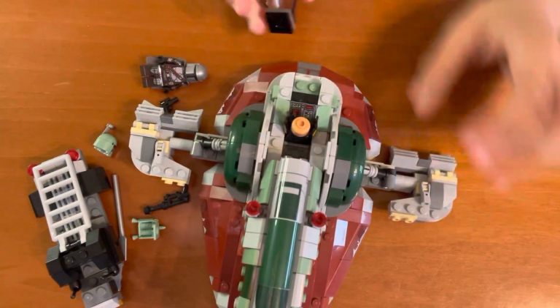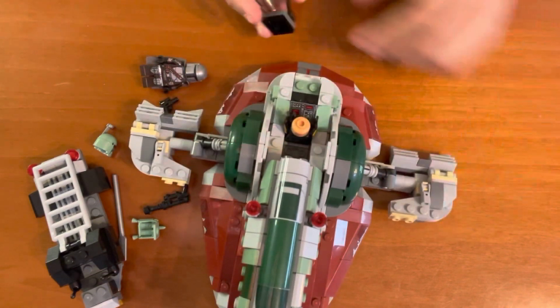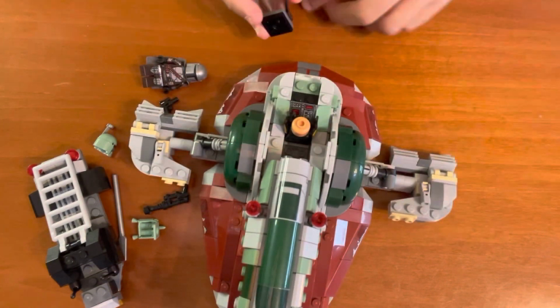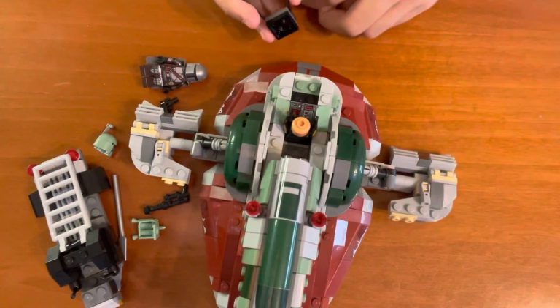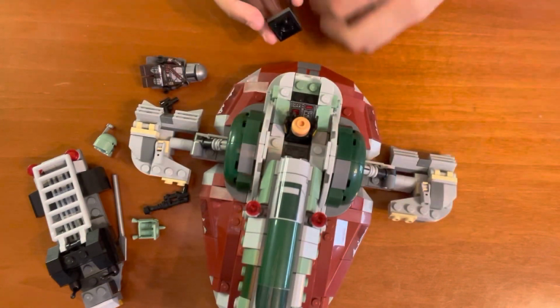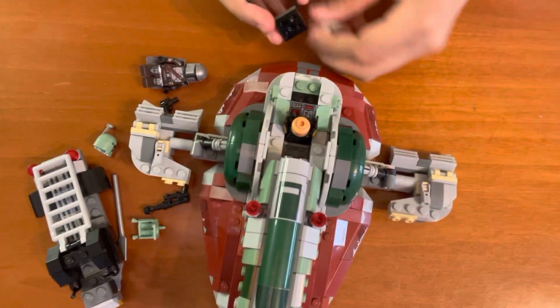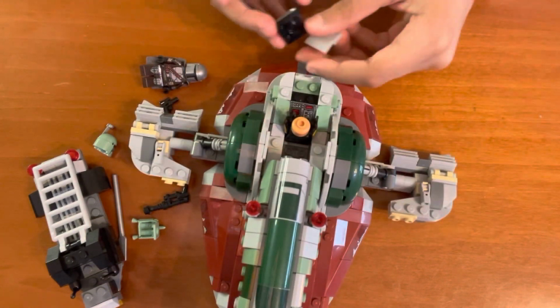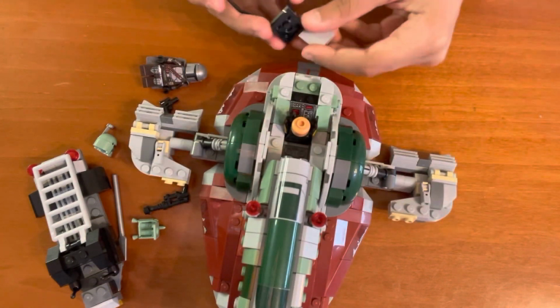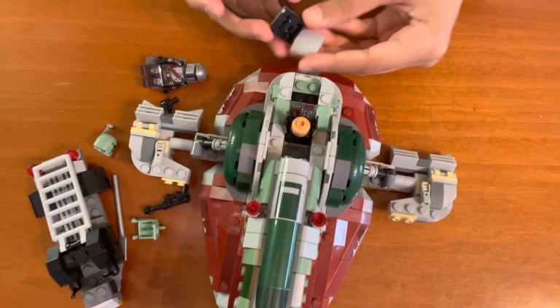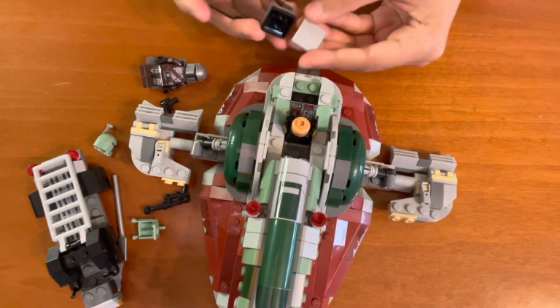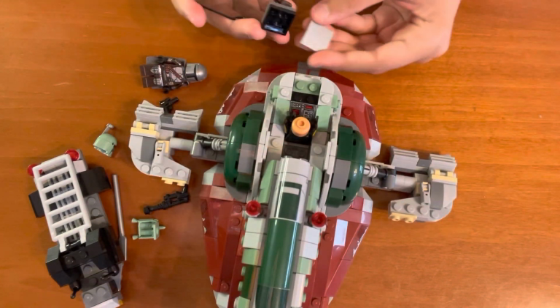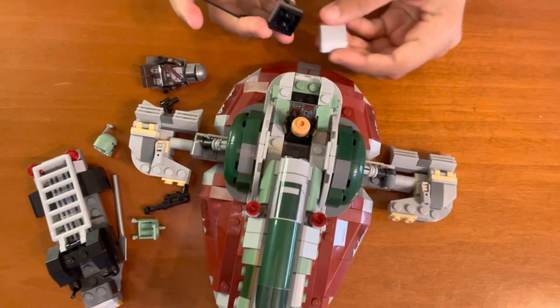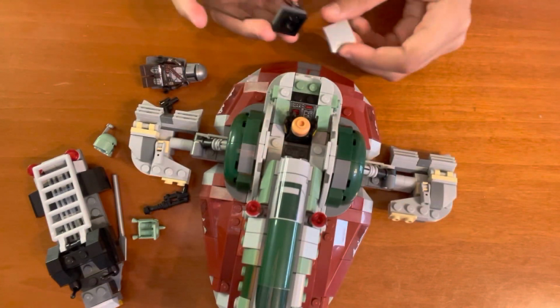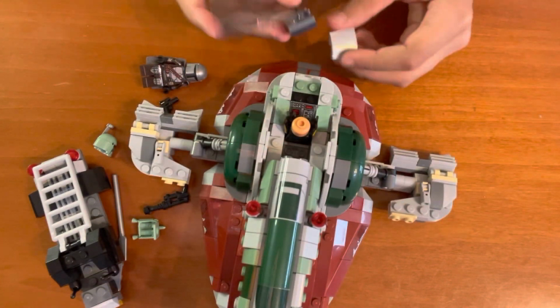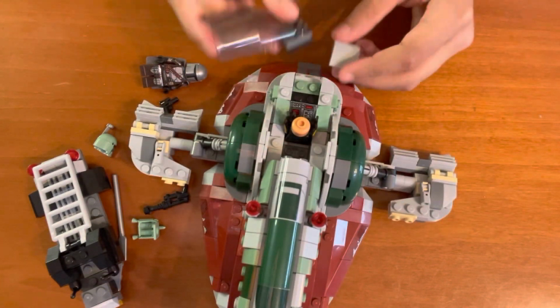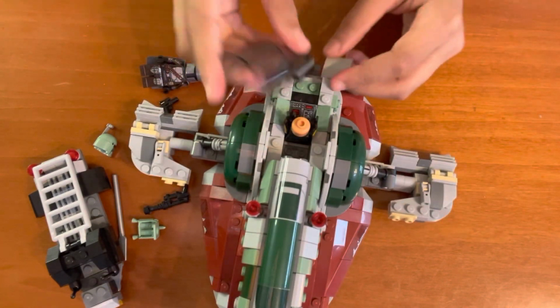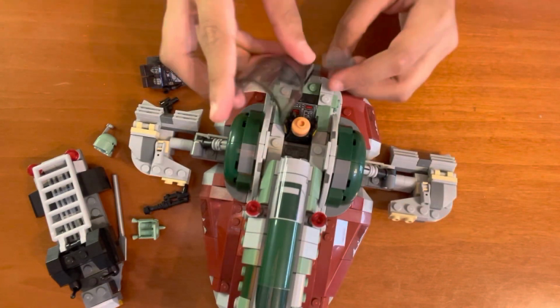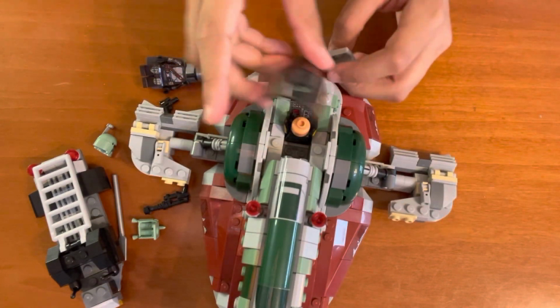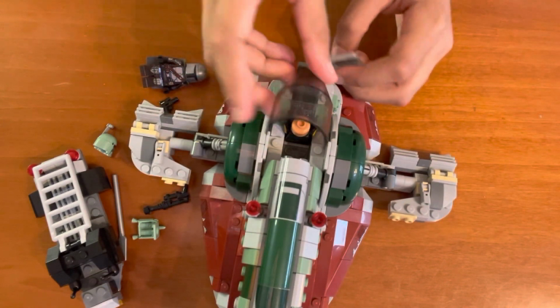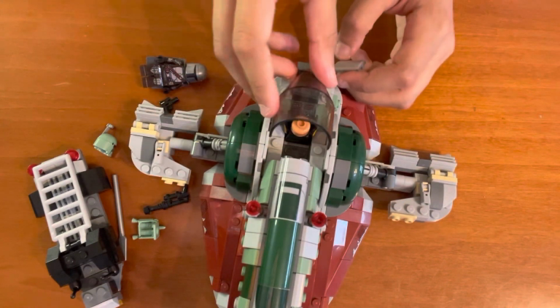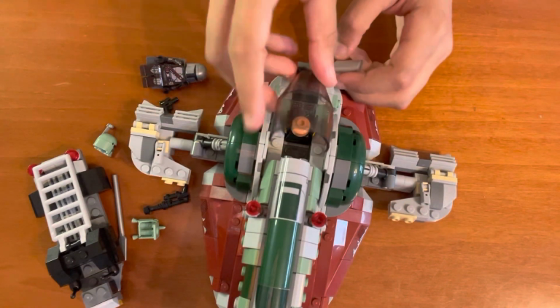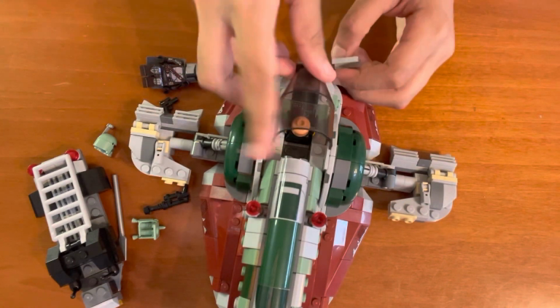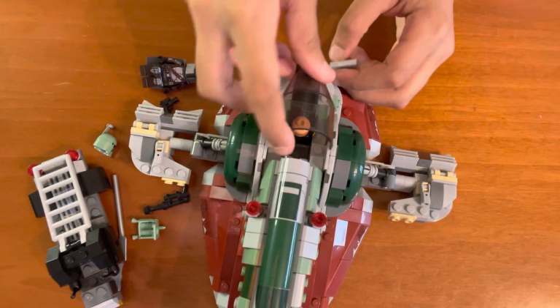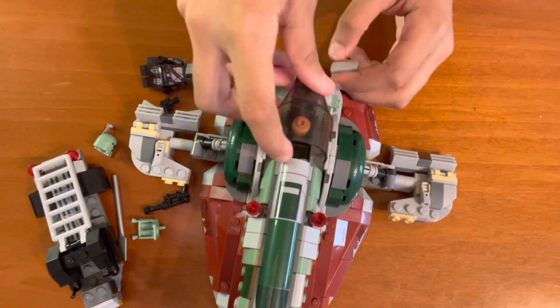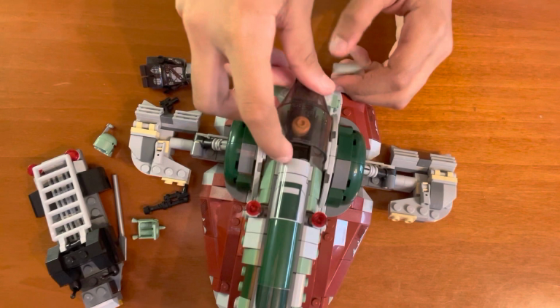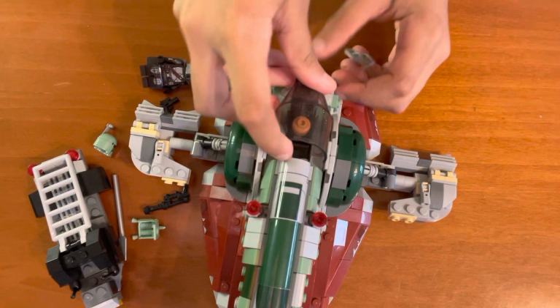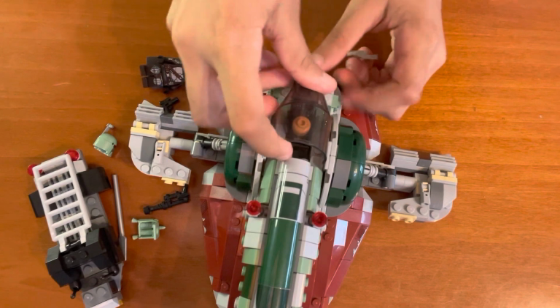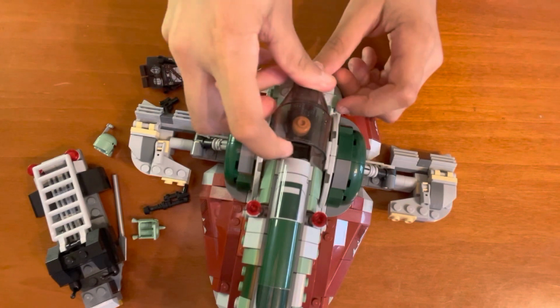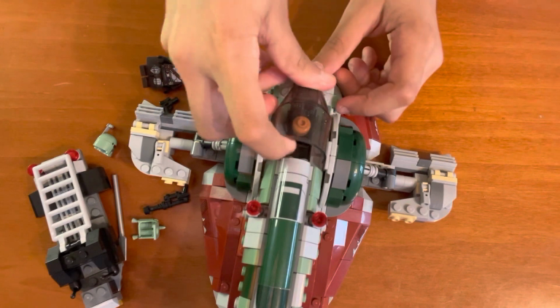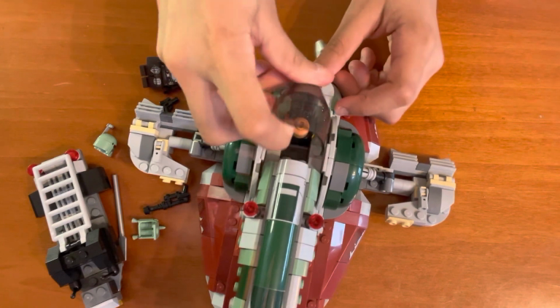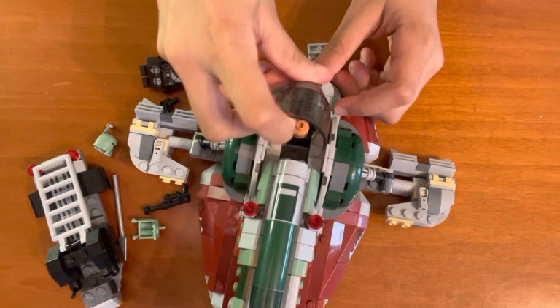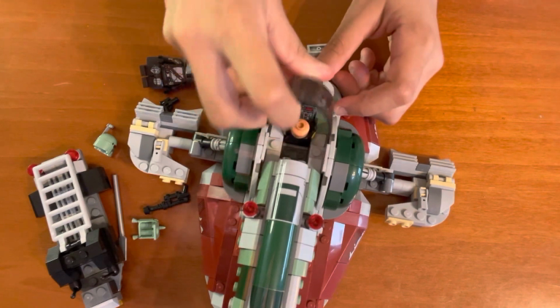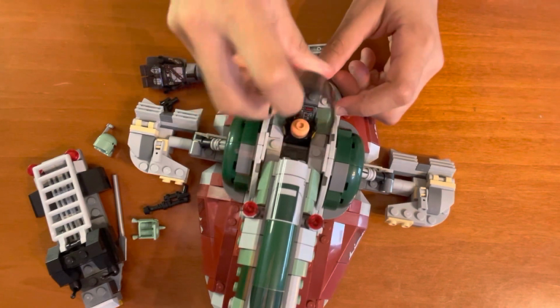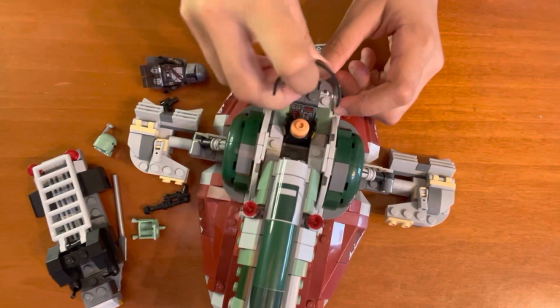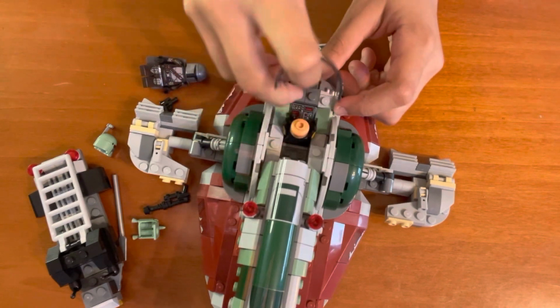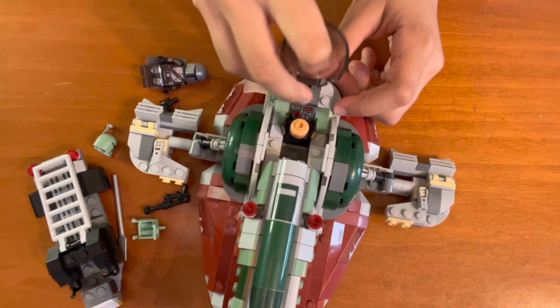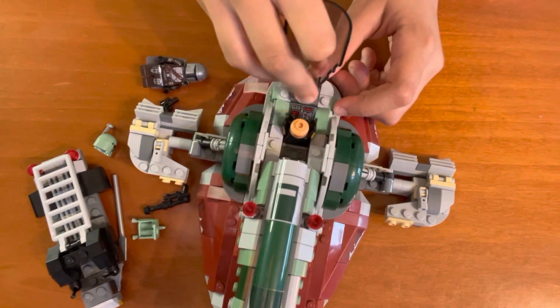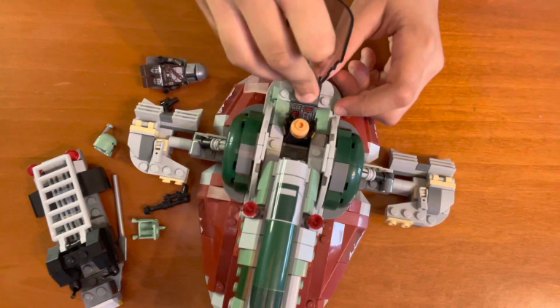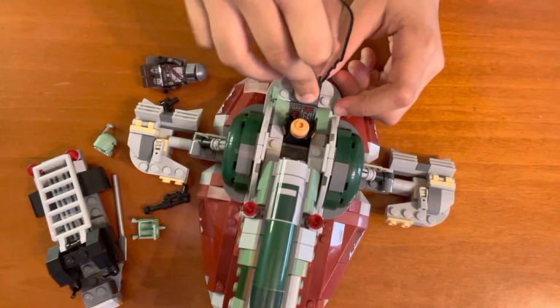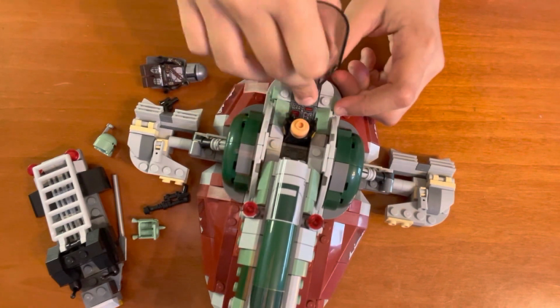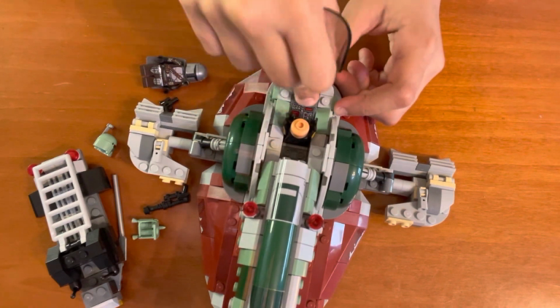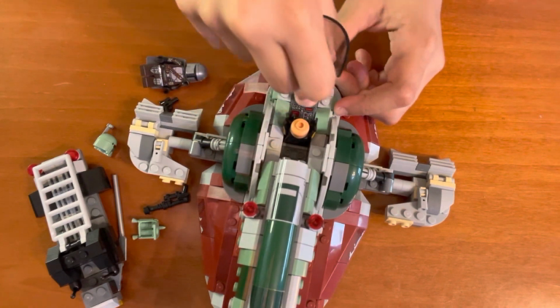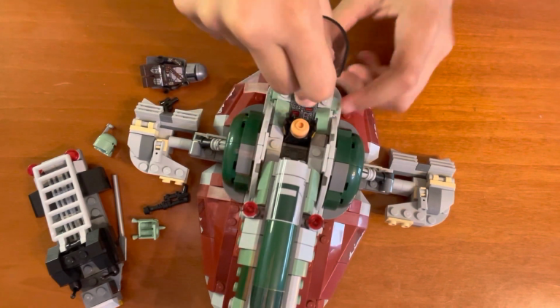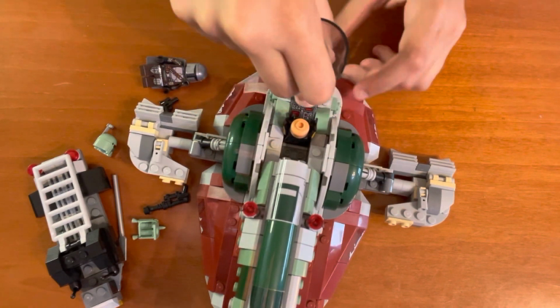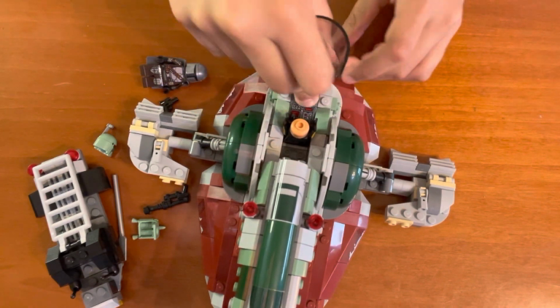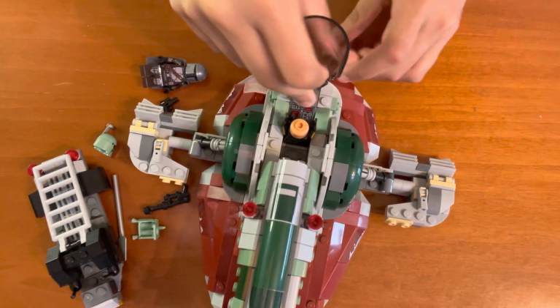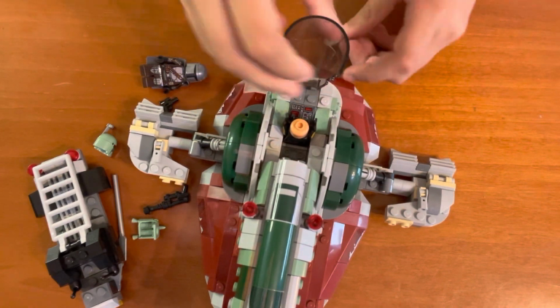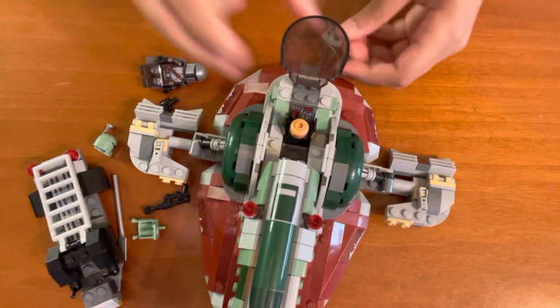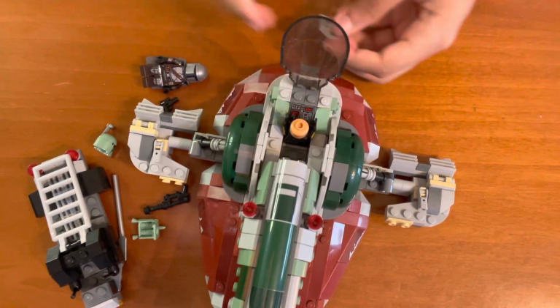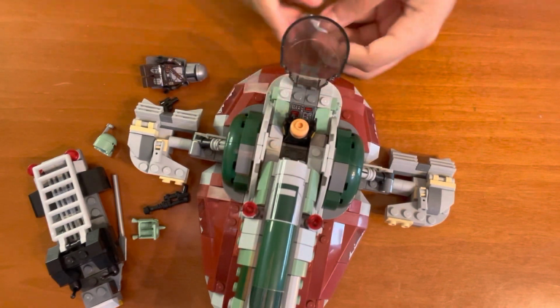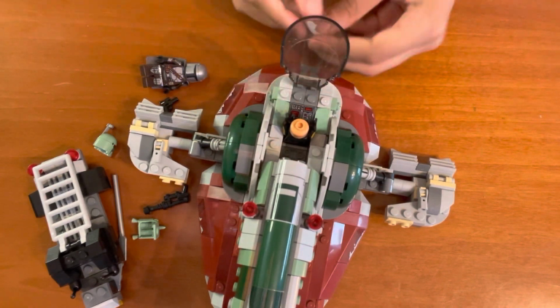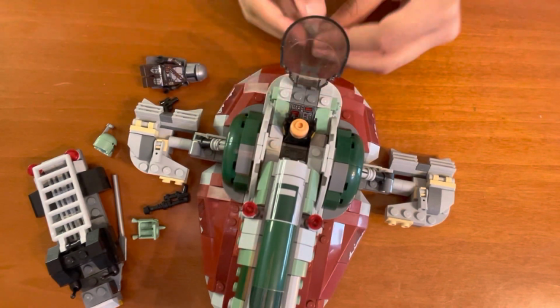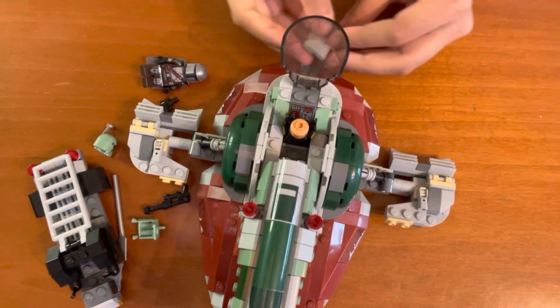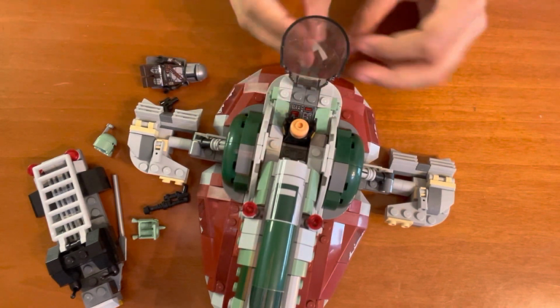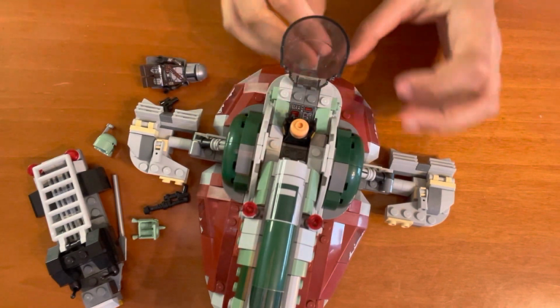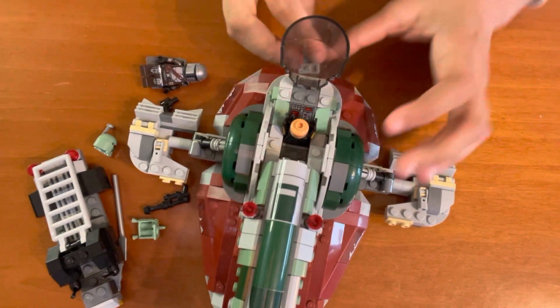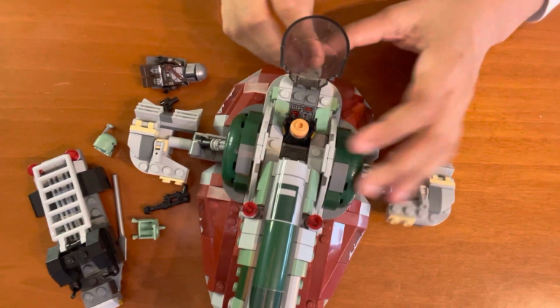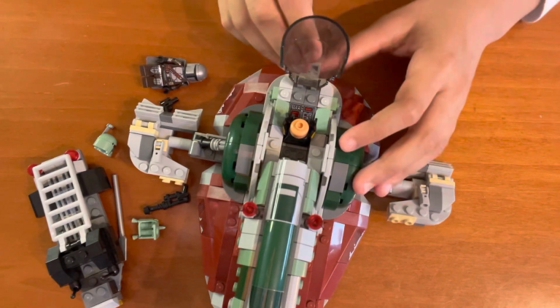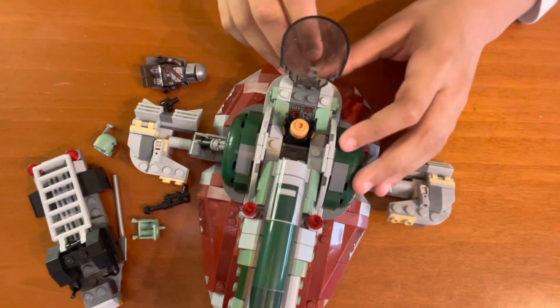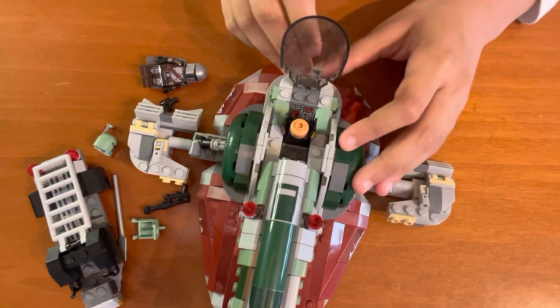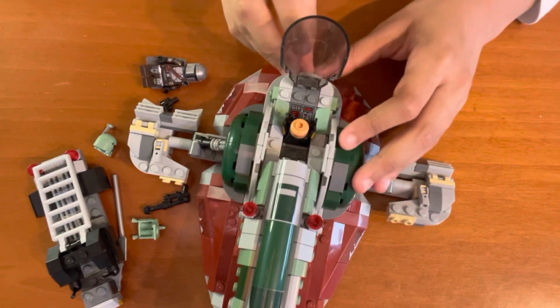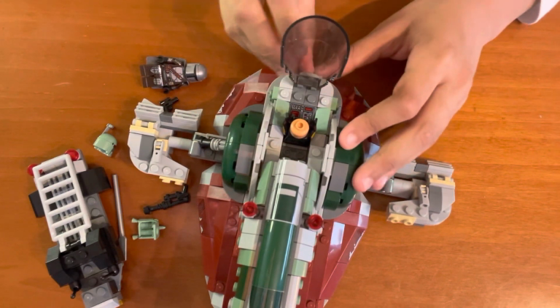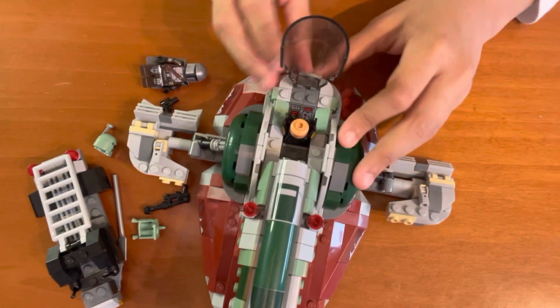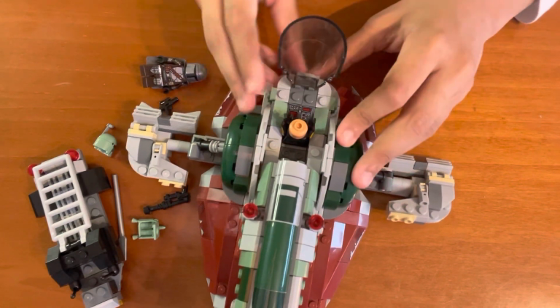Here you have this little piece — if it pops off, you just need to put it back in there.